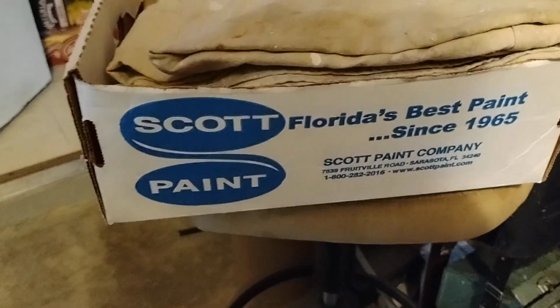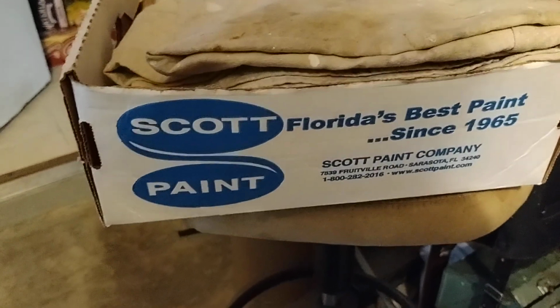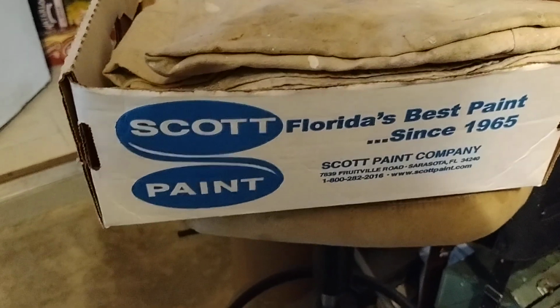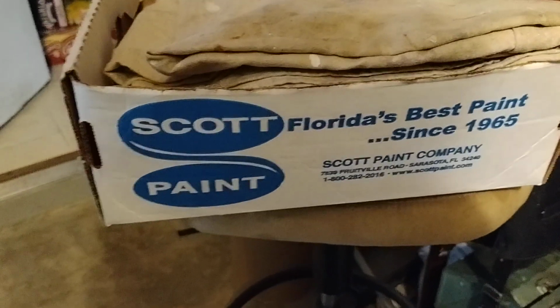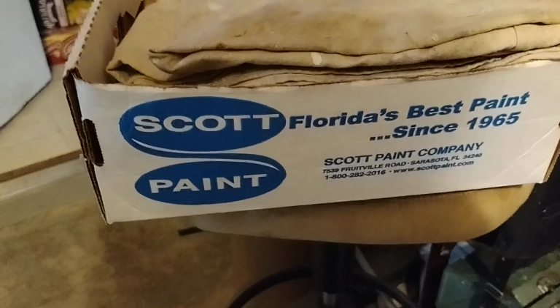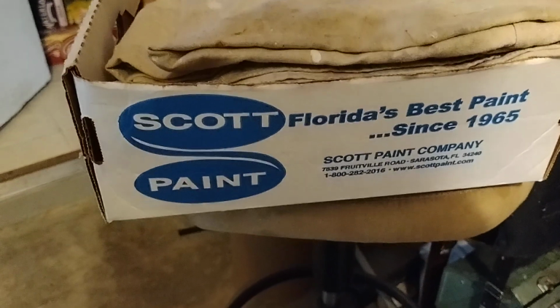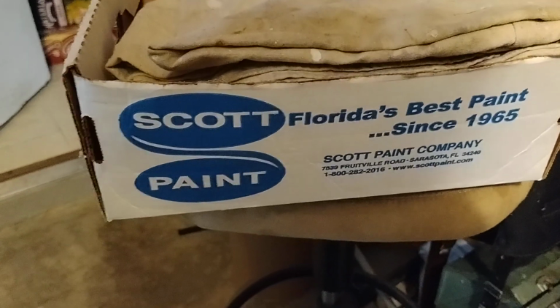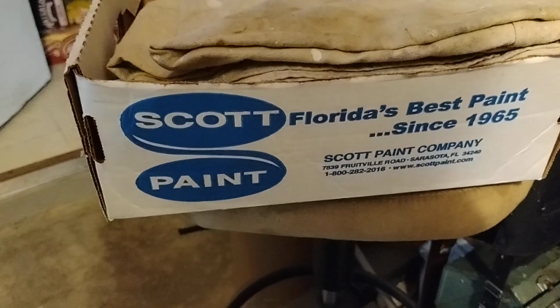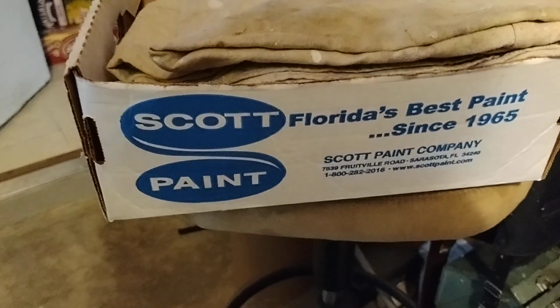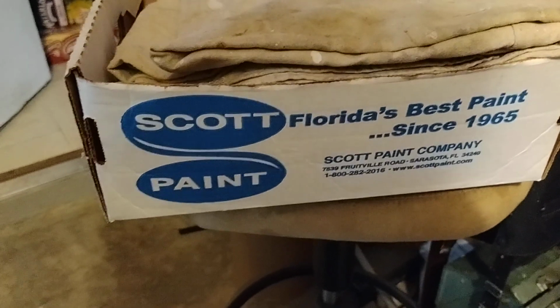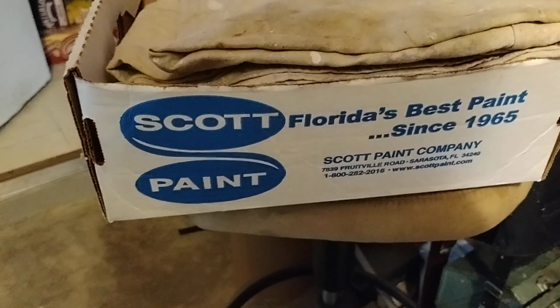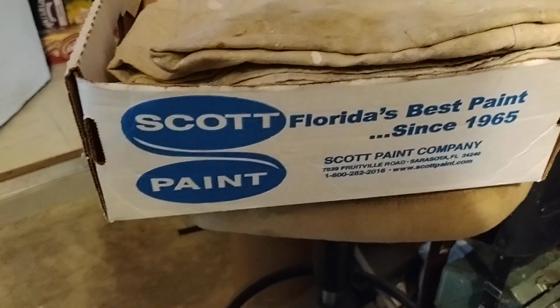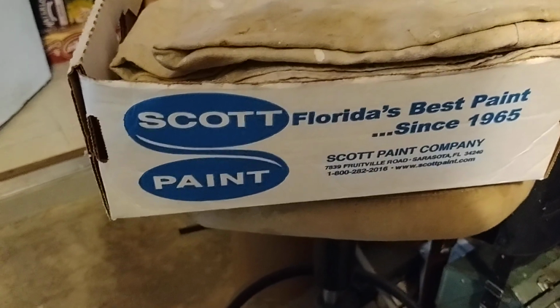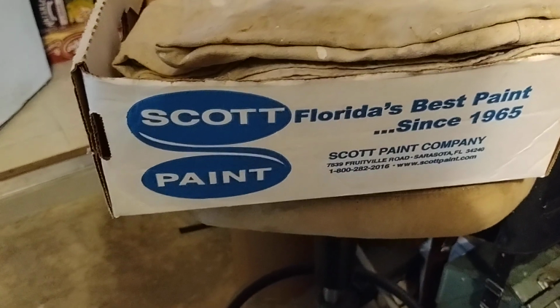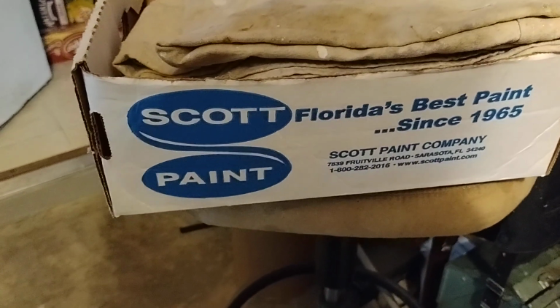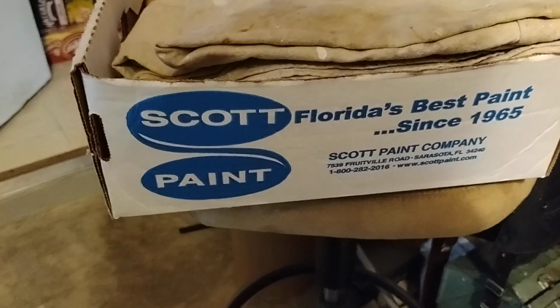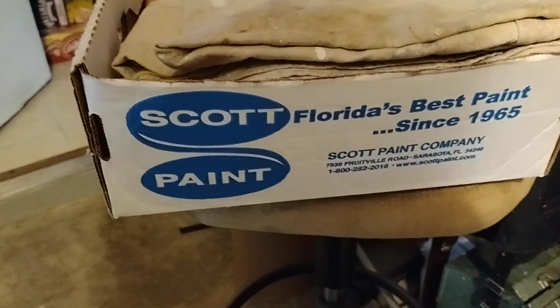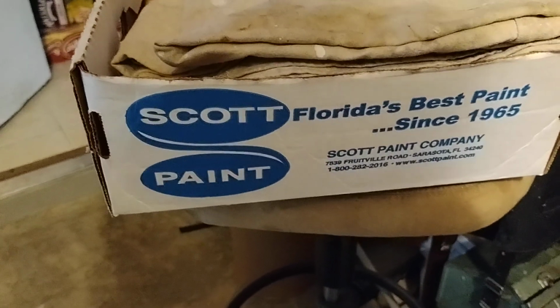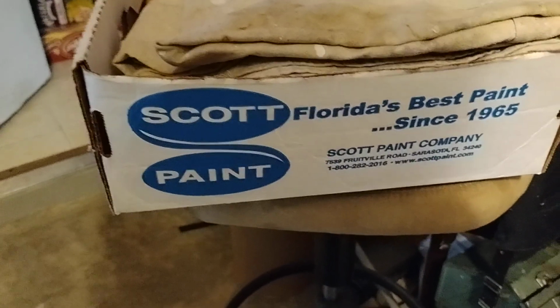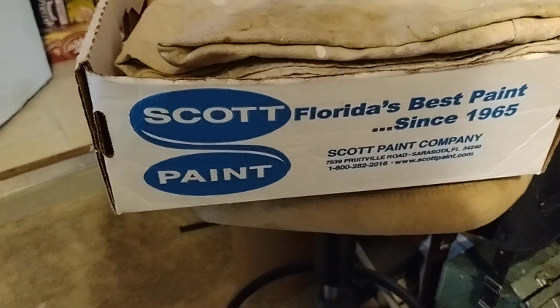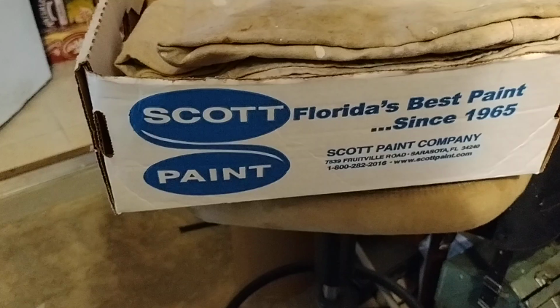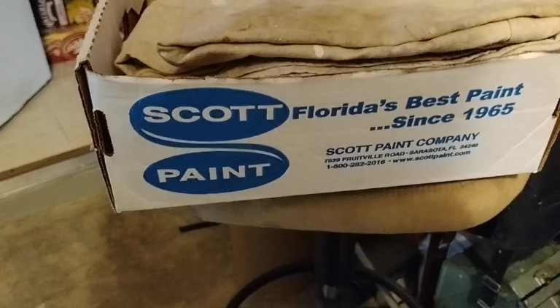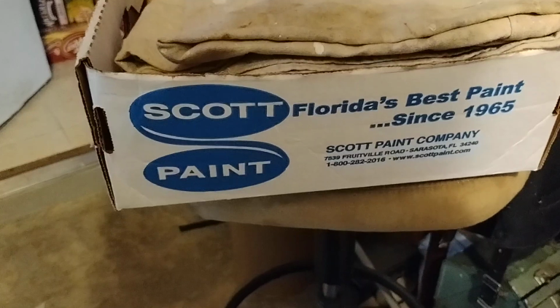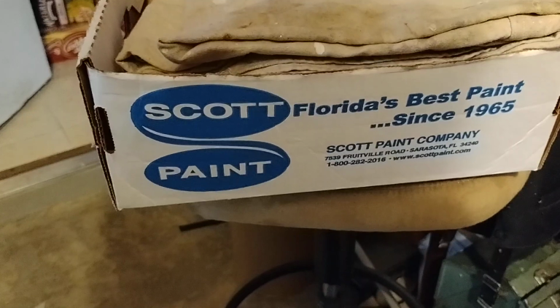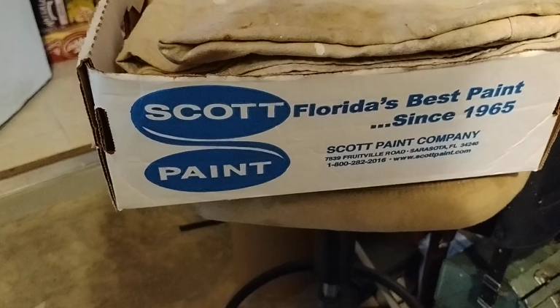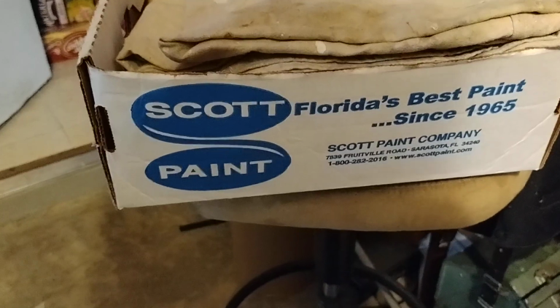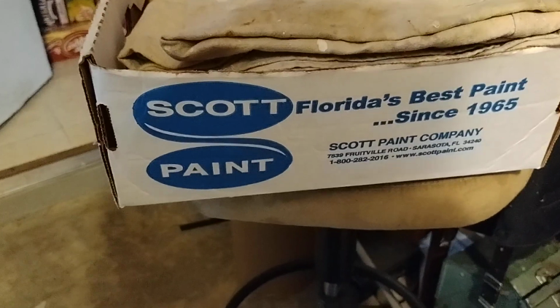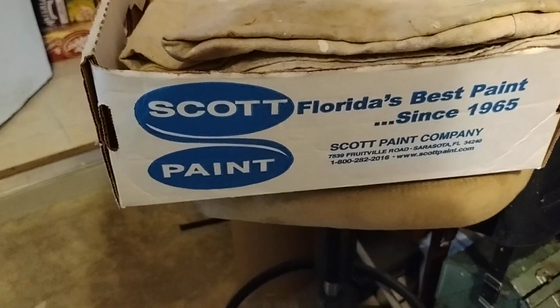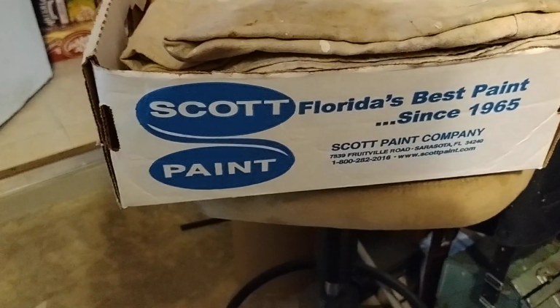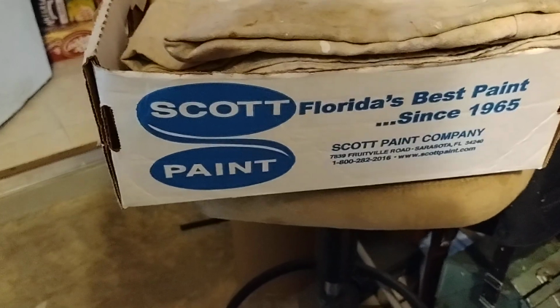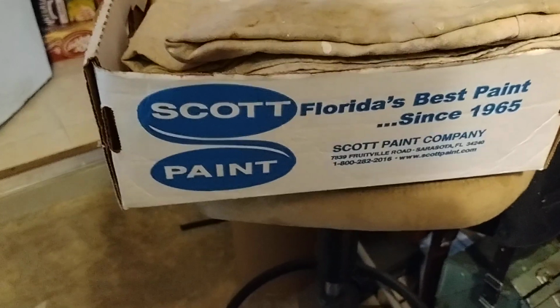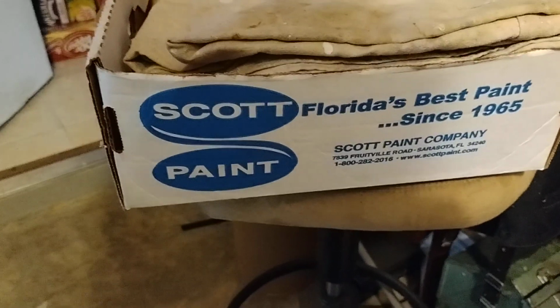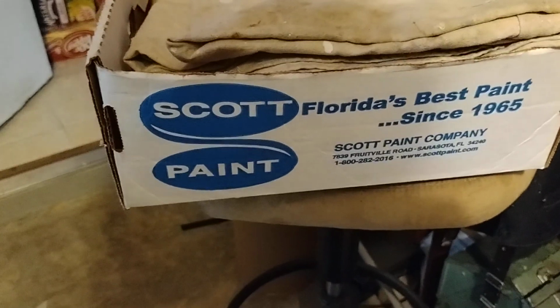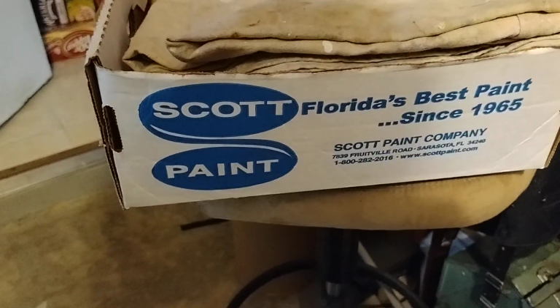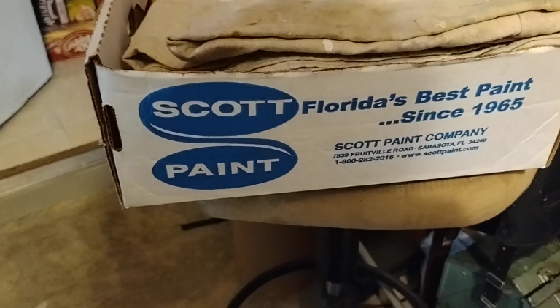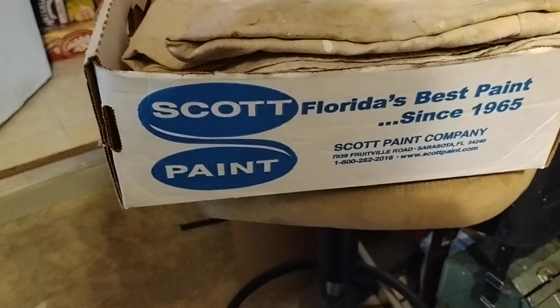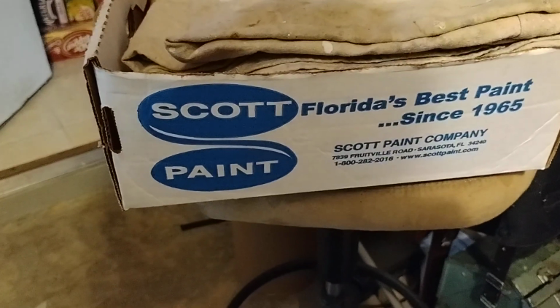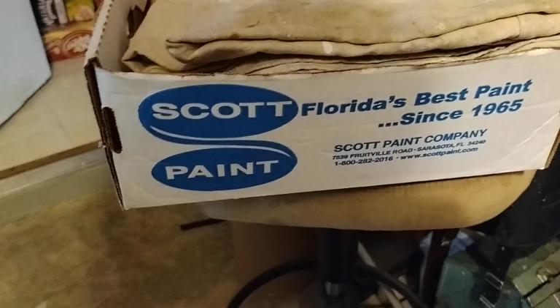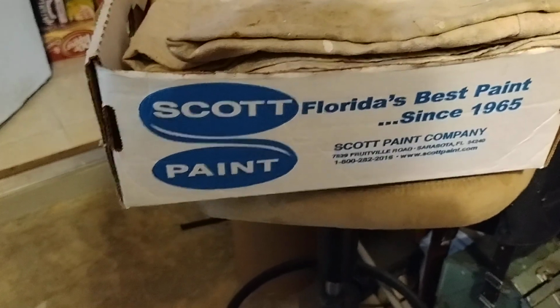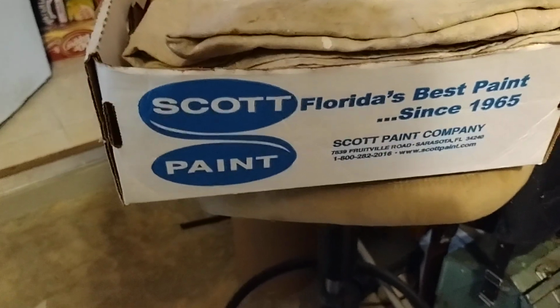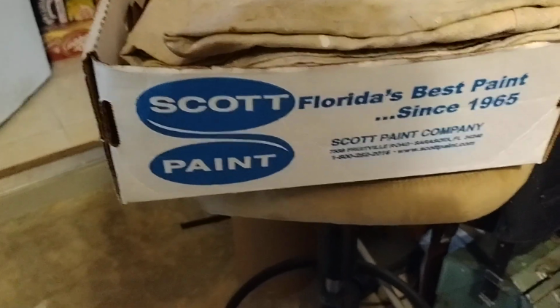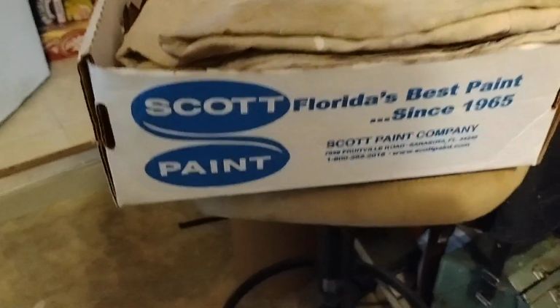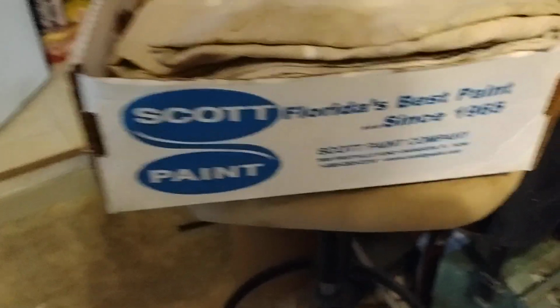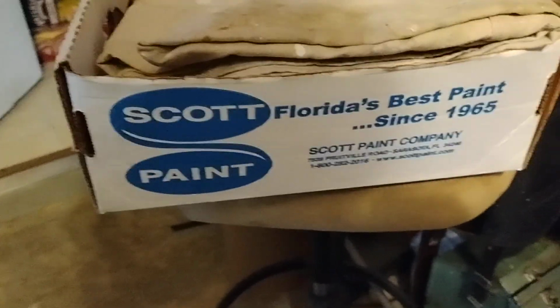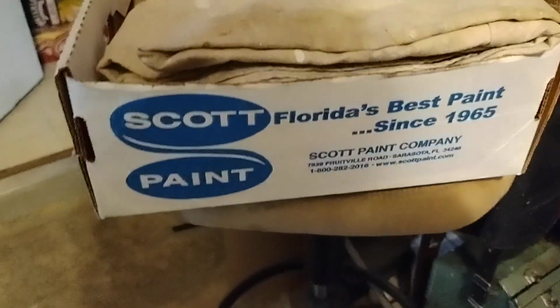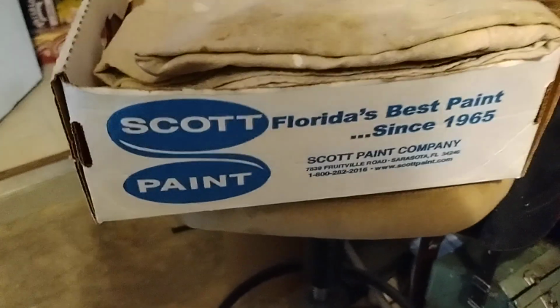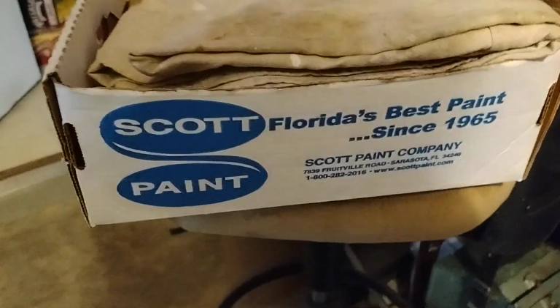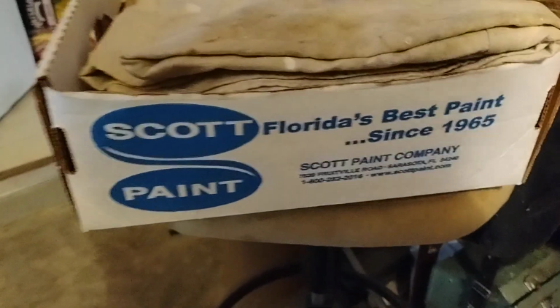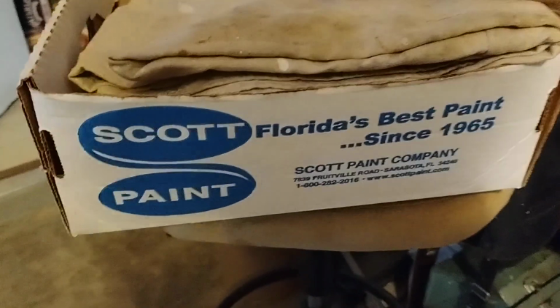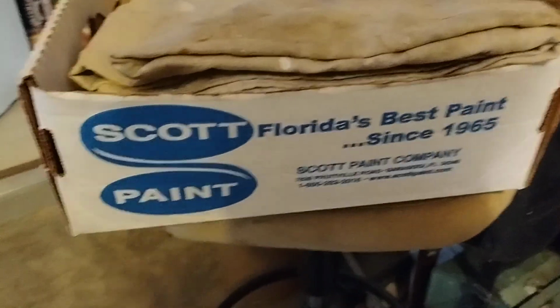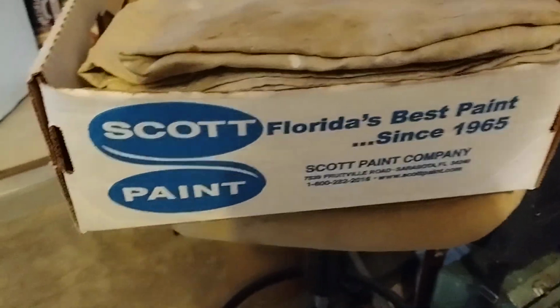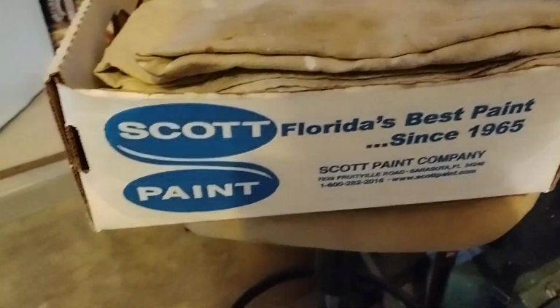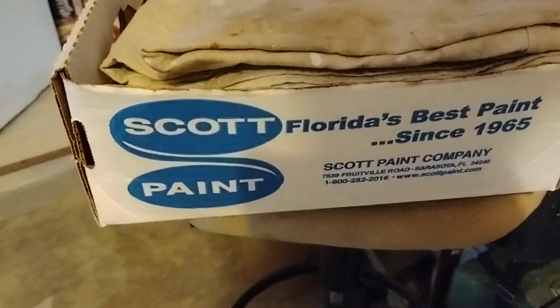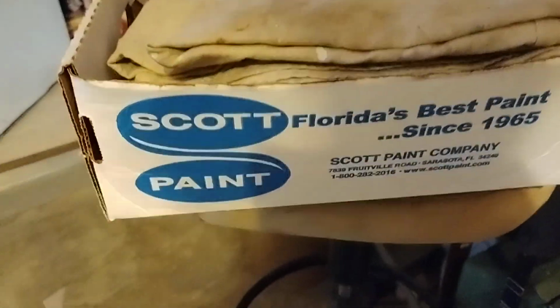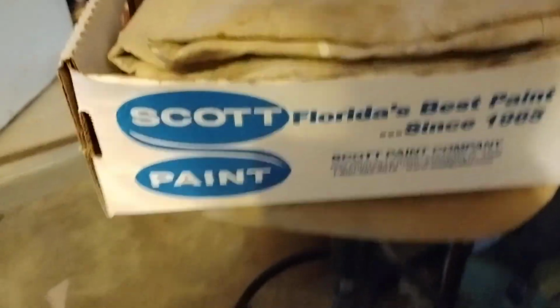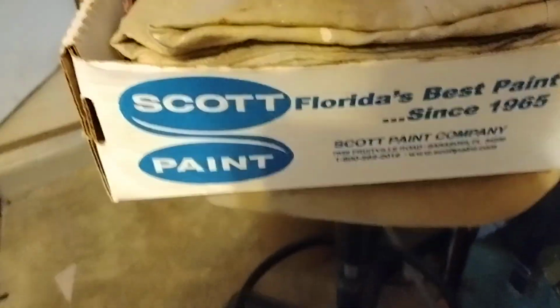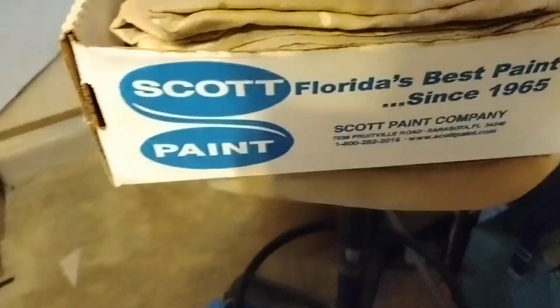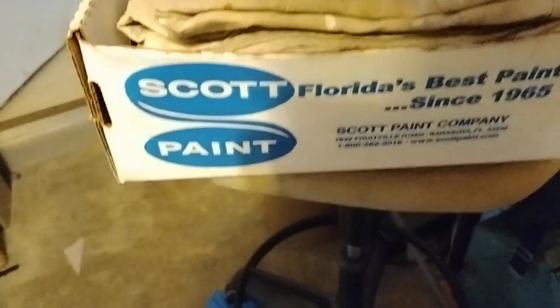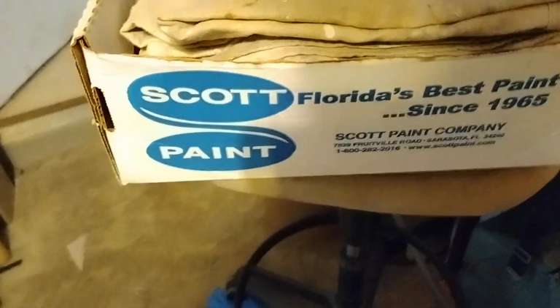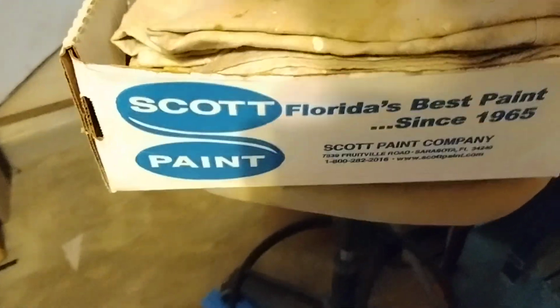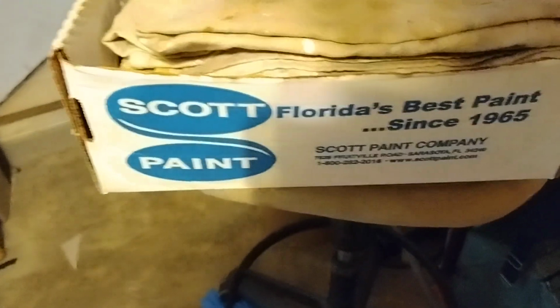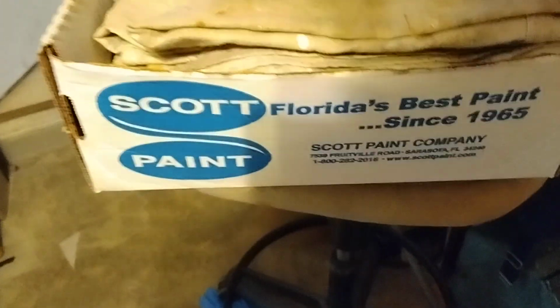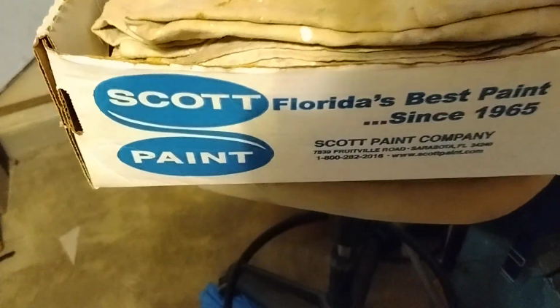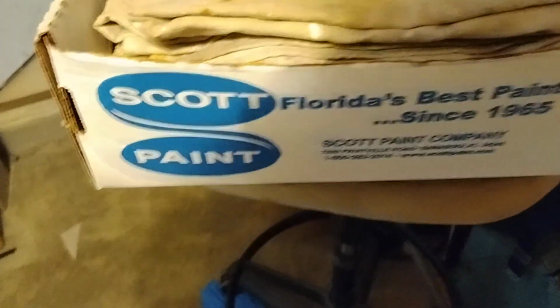Behr paint — I don't like Behr paint. Behr paint's horrible, I think. I painted for 35 years, I know a little bit about paint.